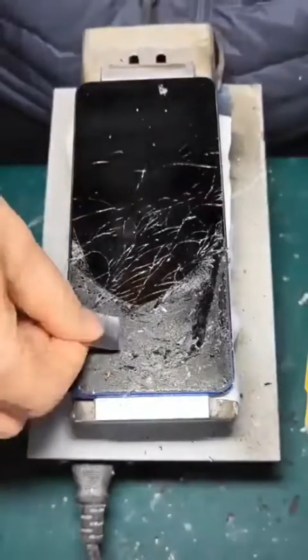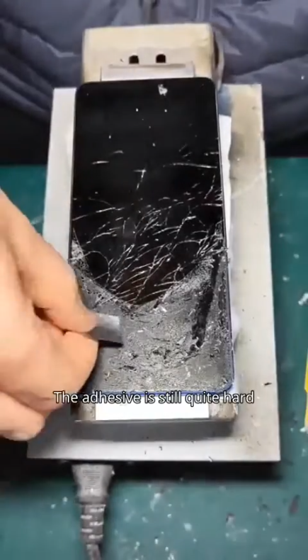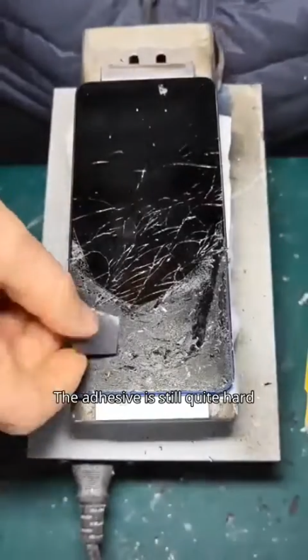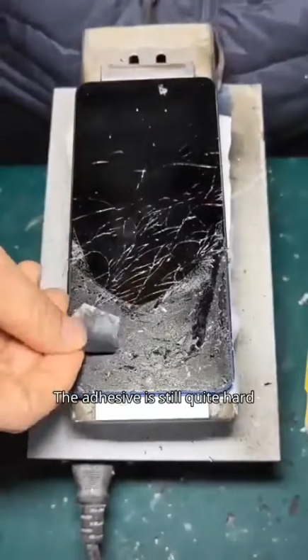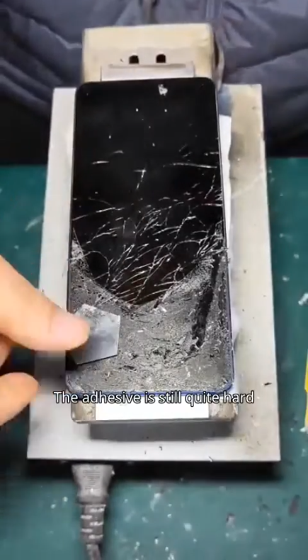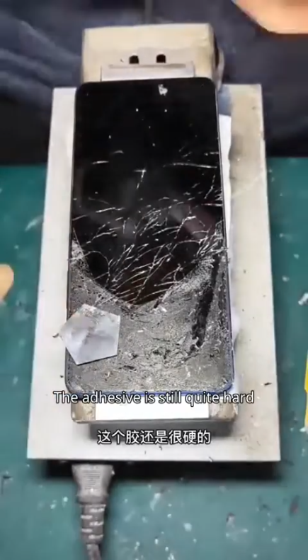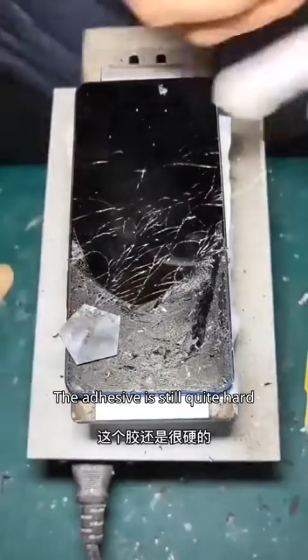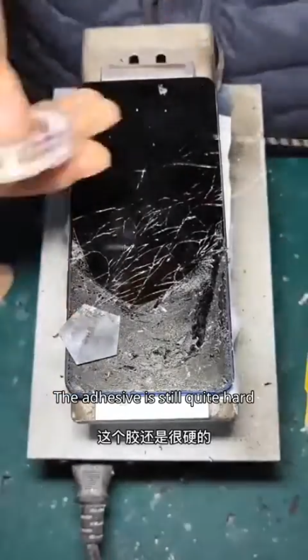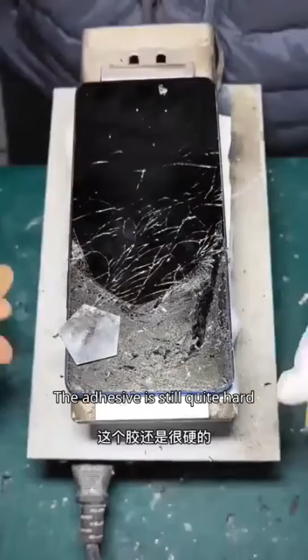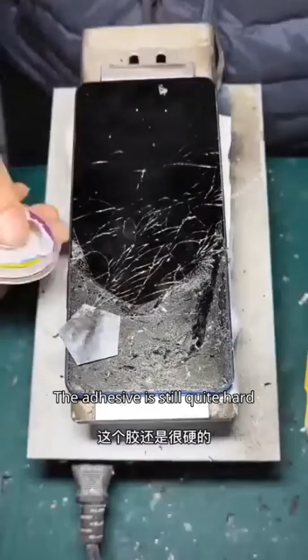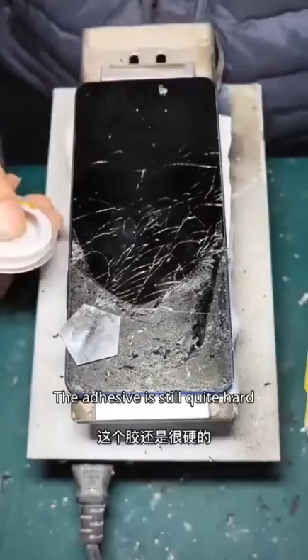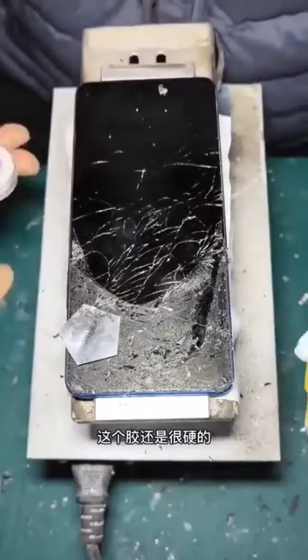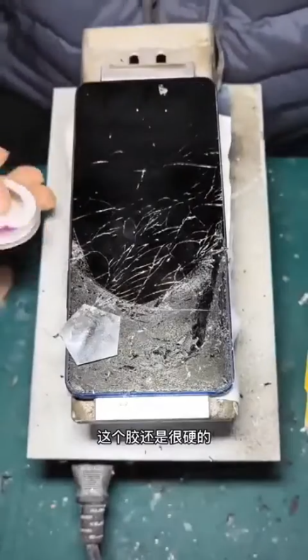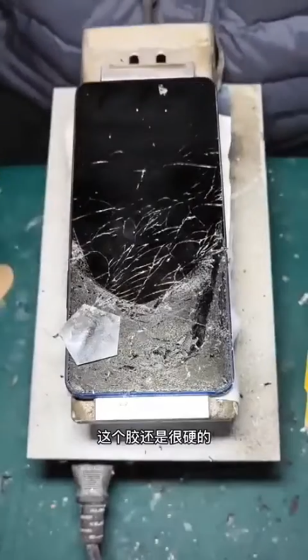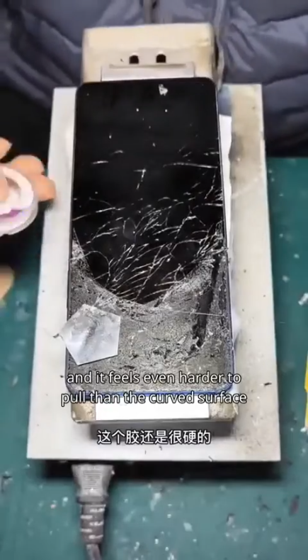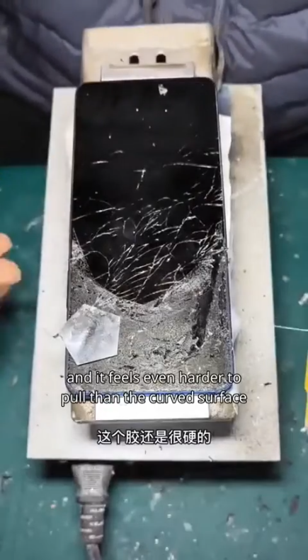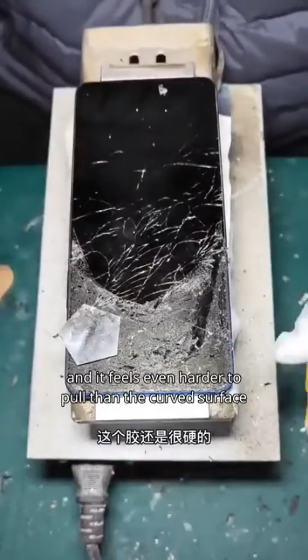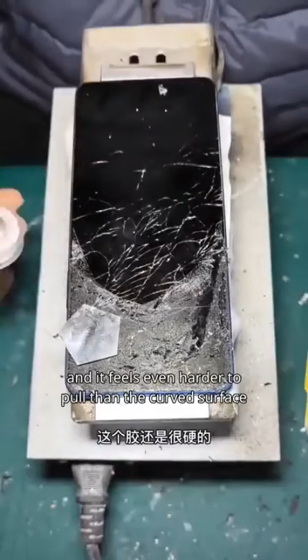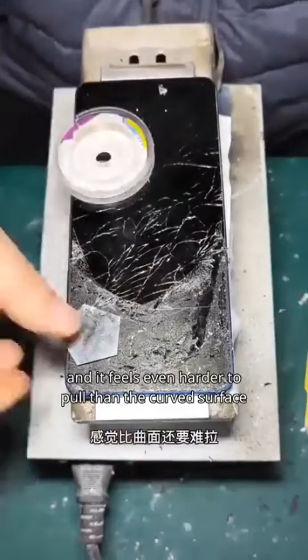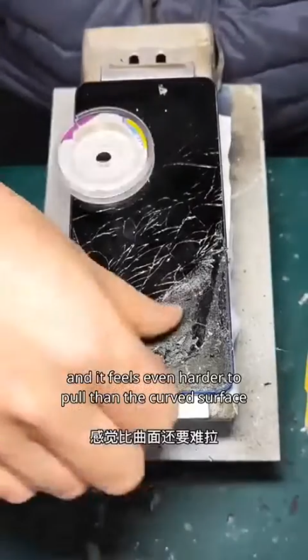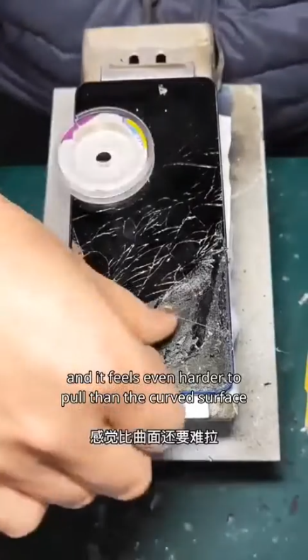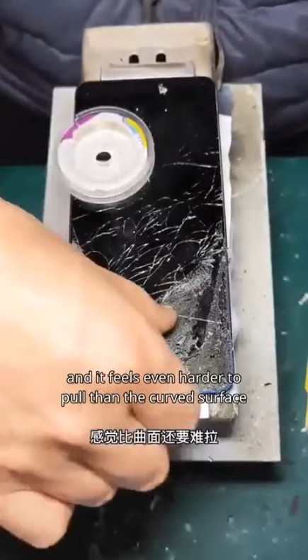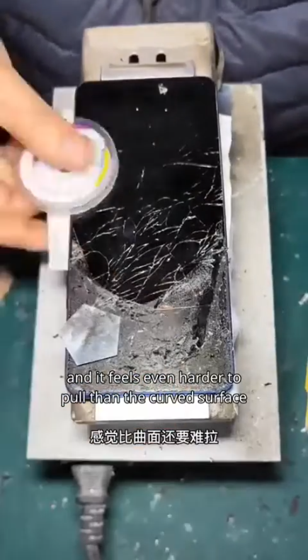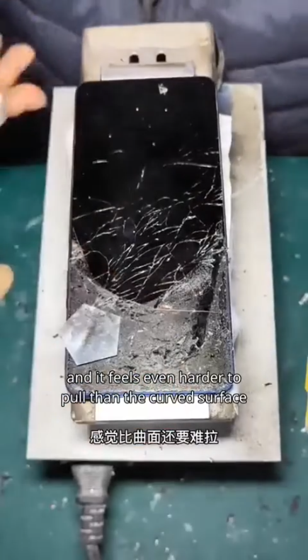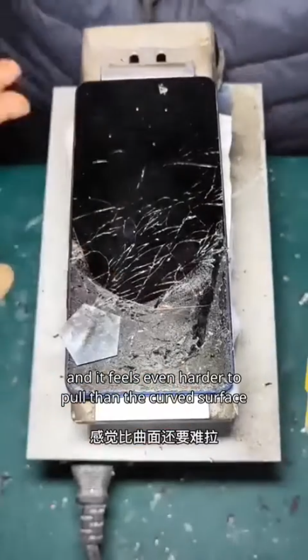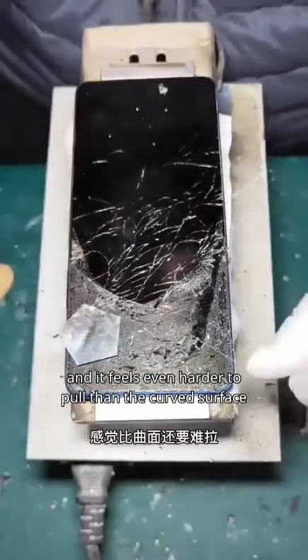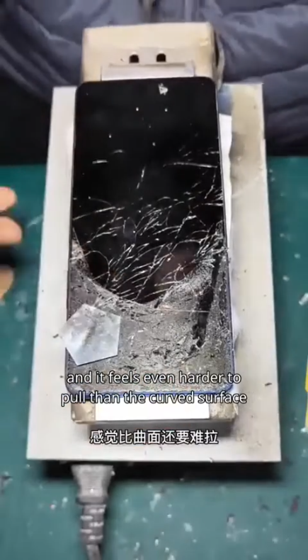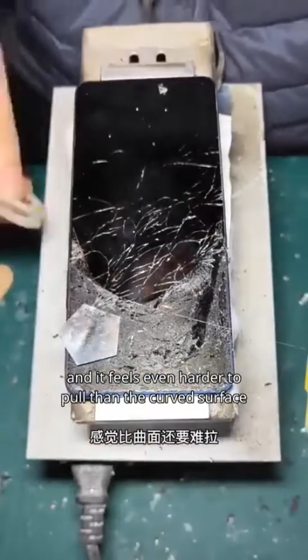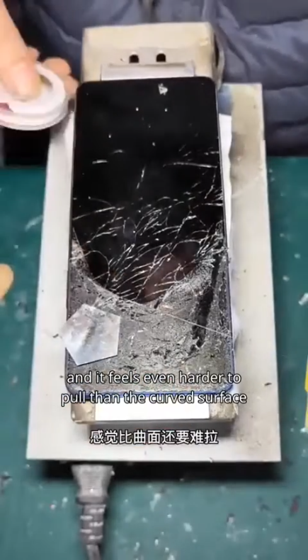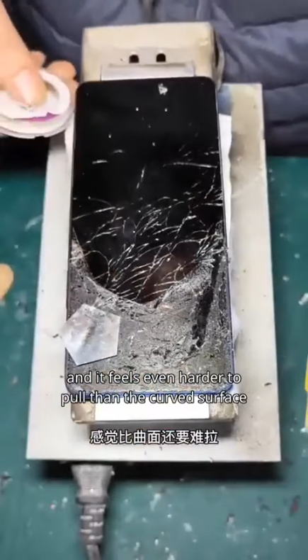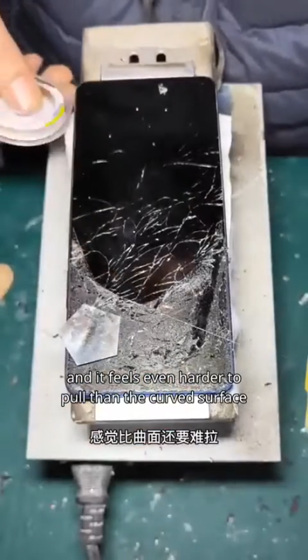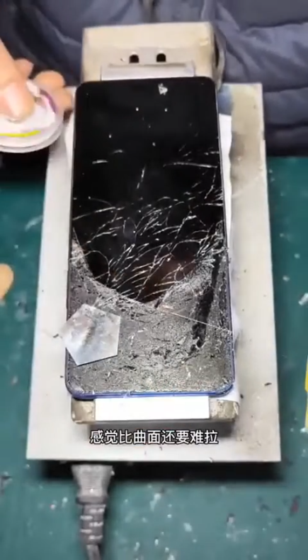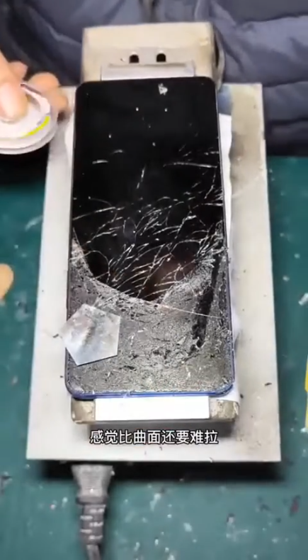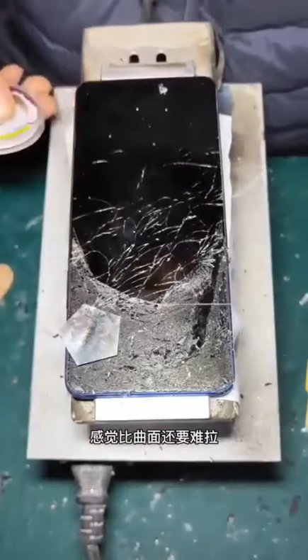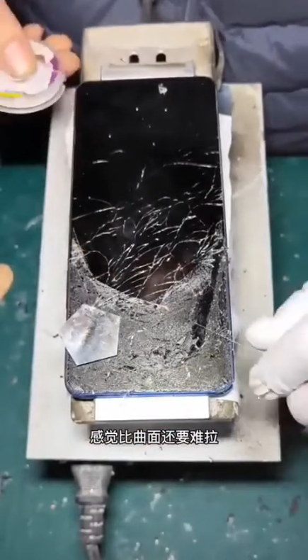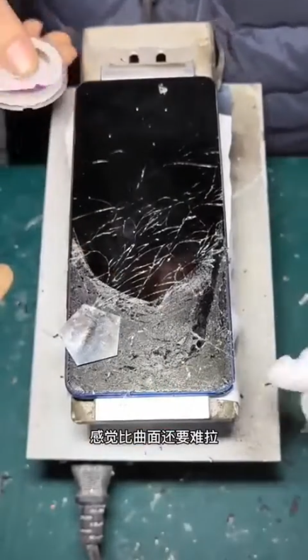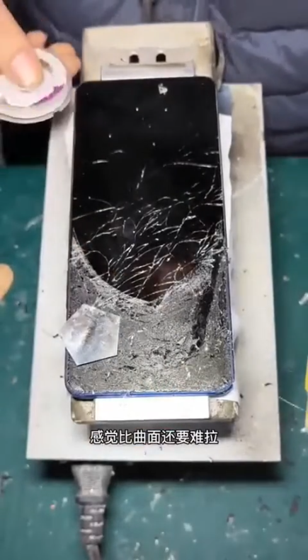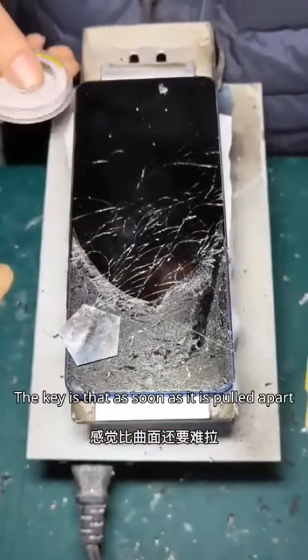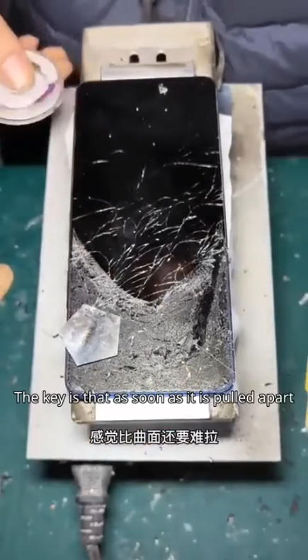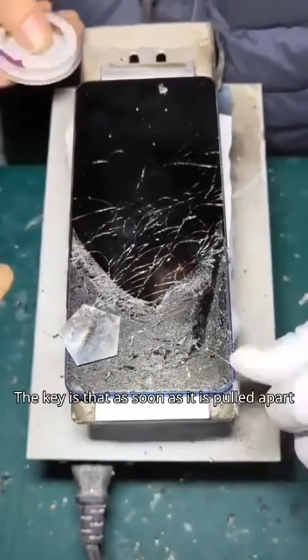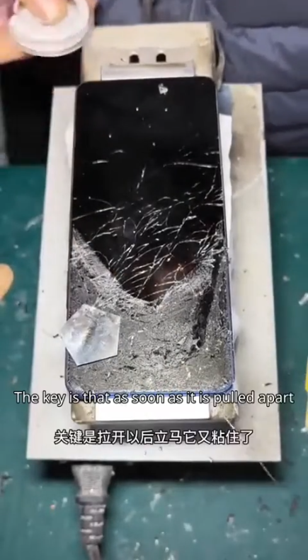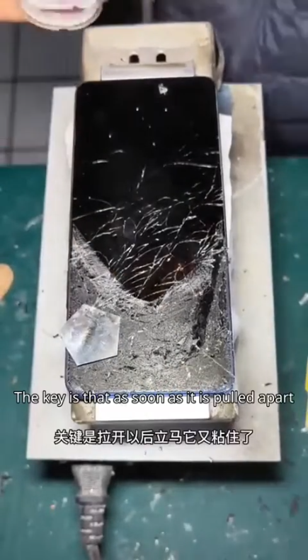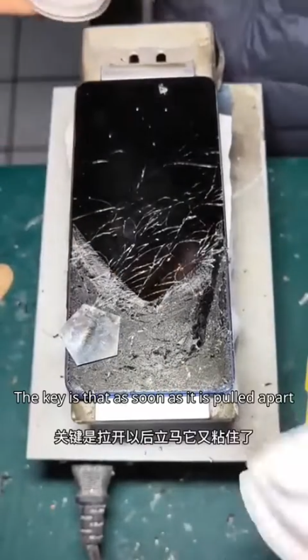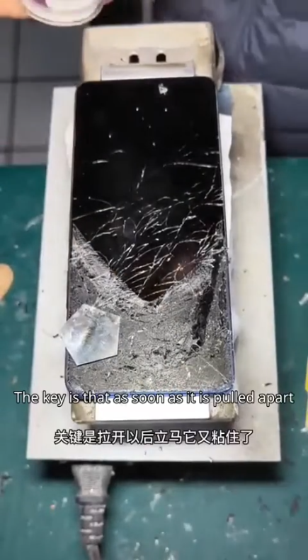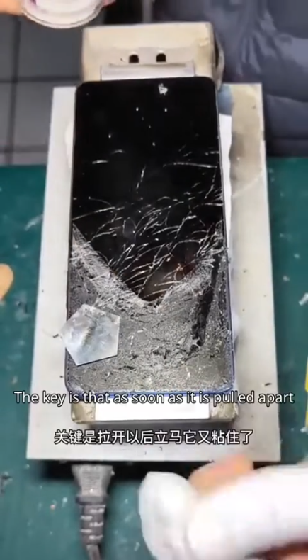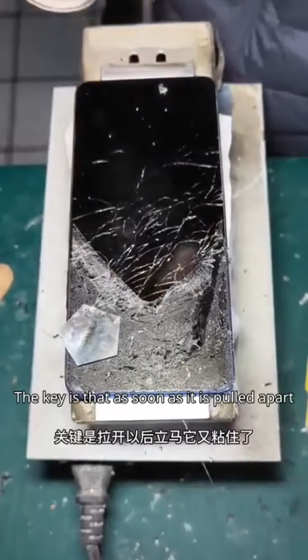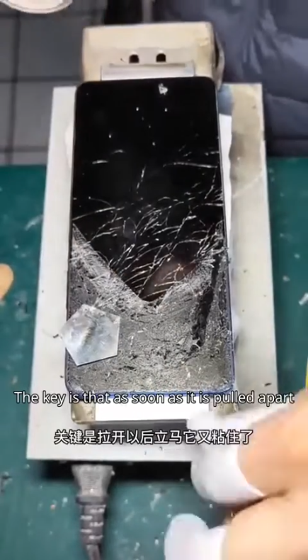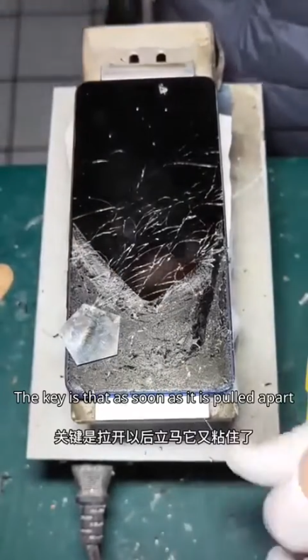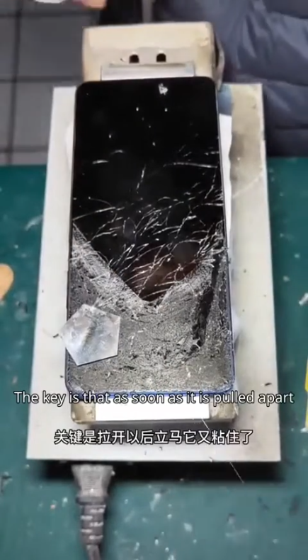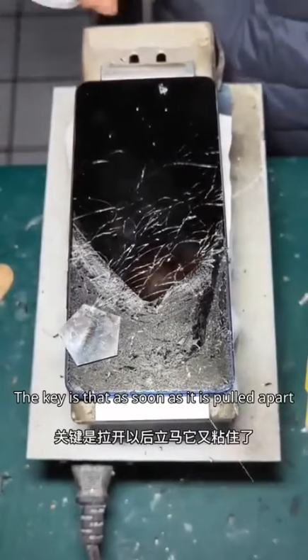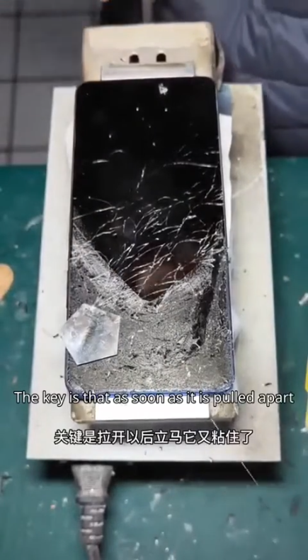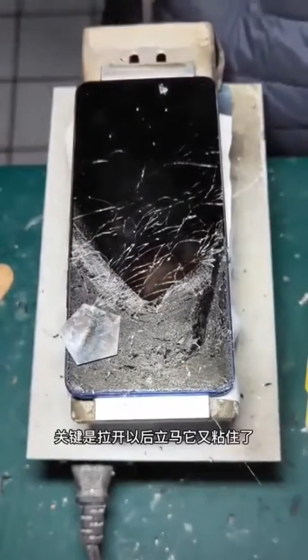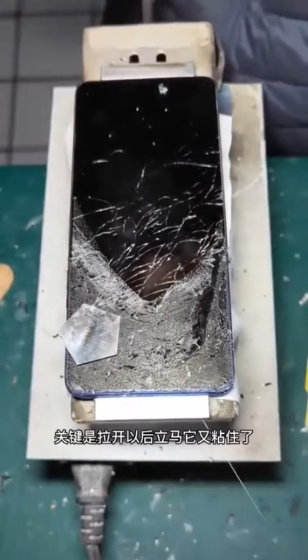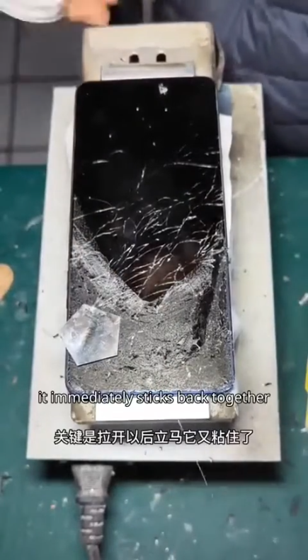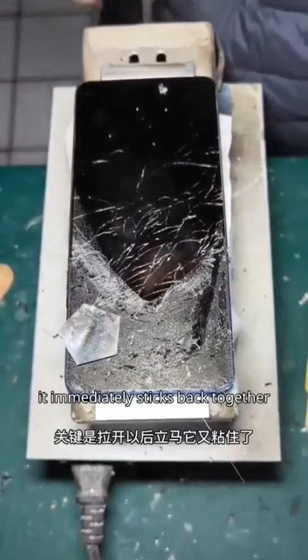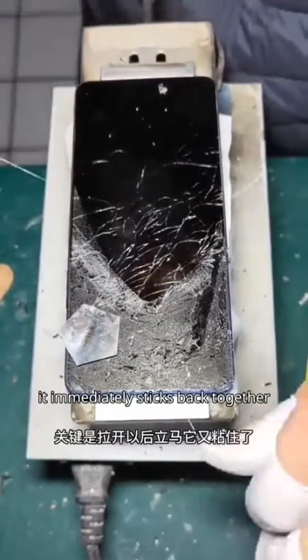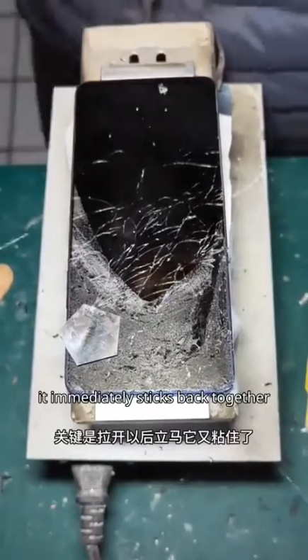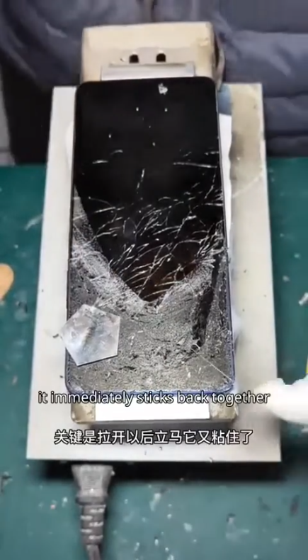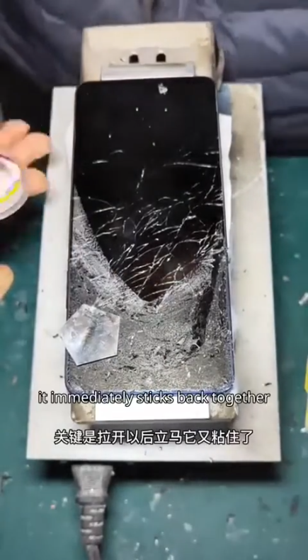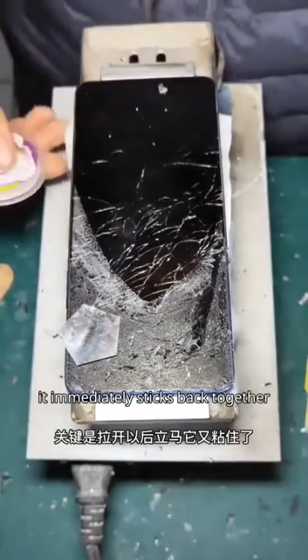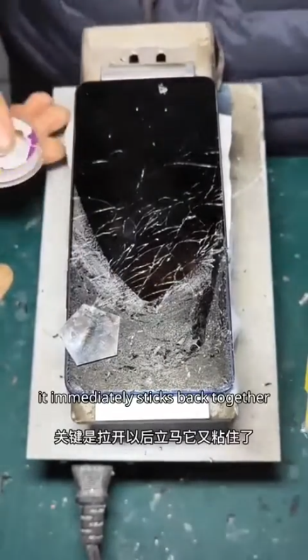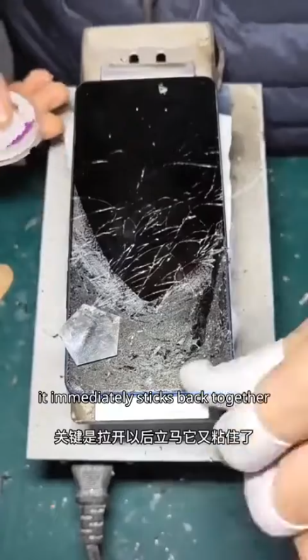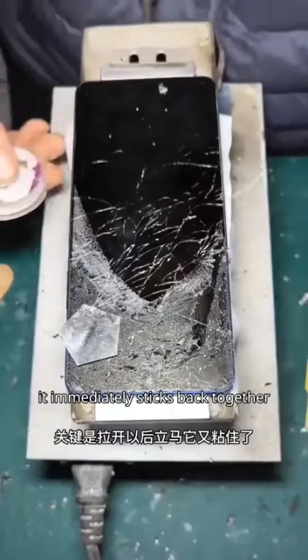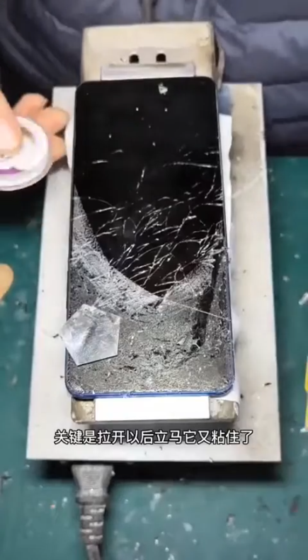The adhesive is still quite hard, and it feels even harder to pull than the curved surface. The key is that as soon as it is pulled apart, it immediately sticks back together.